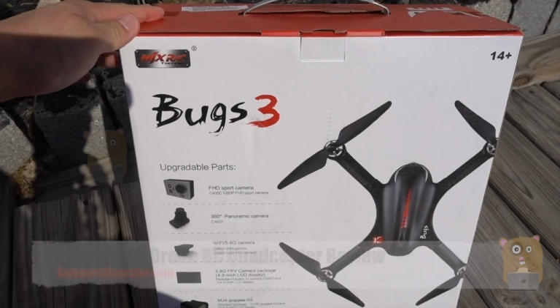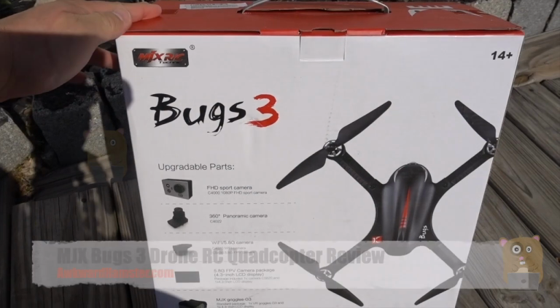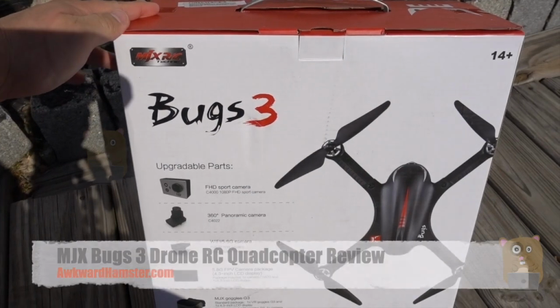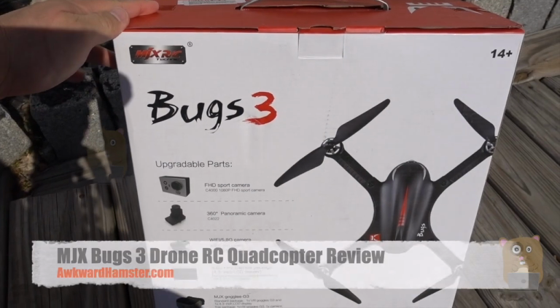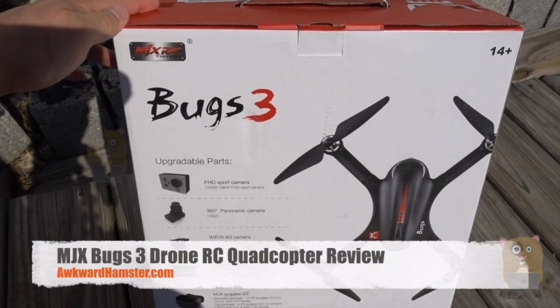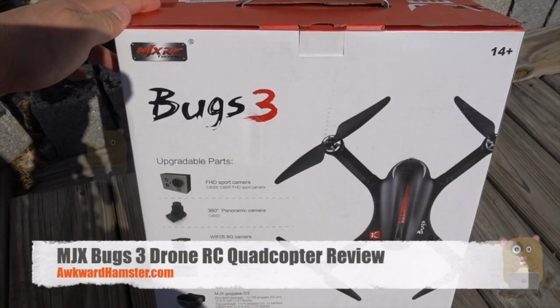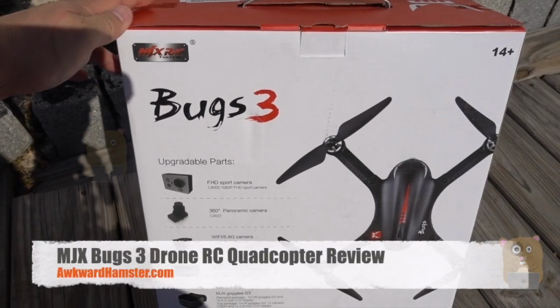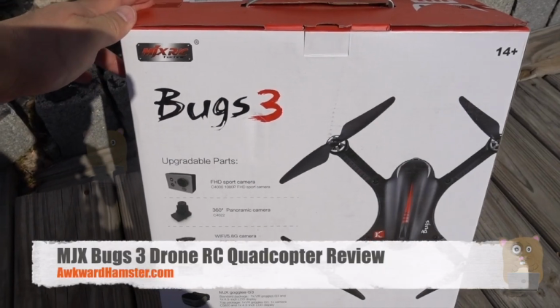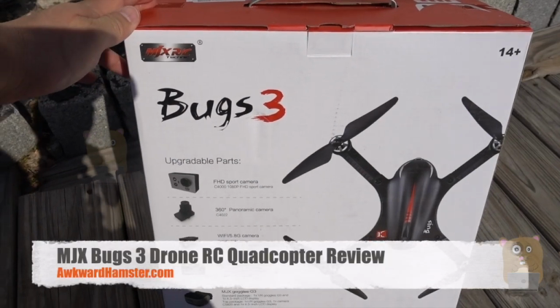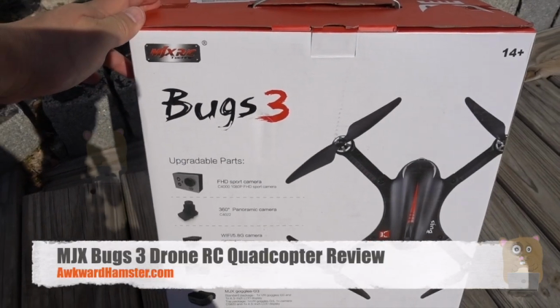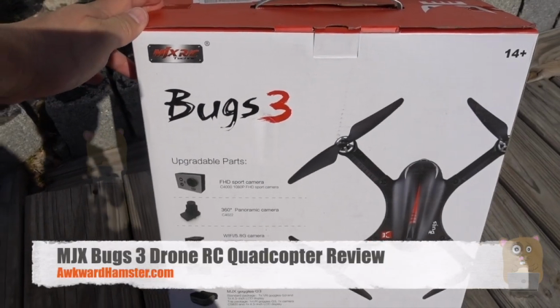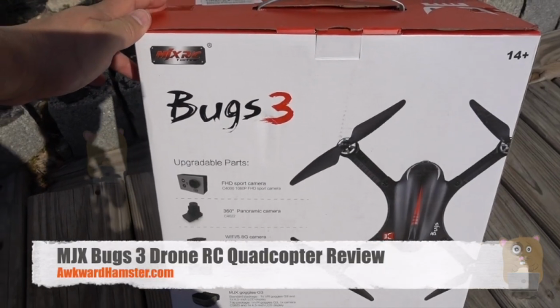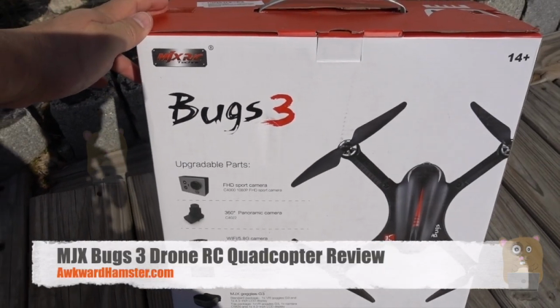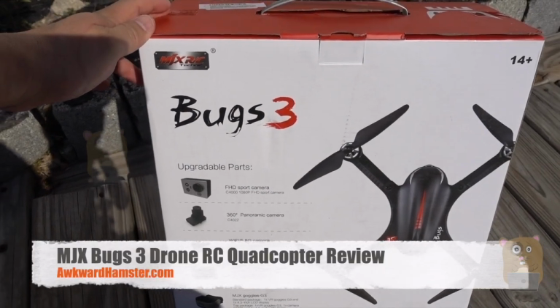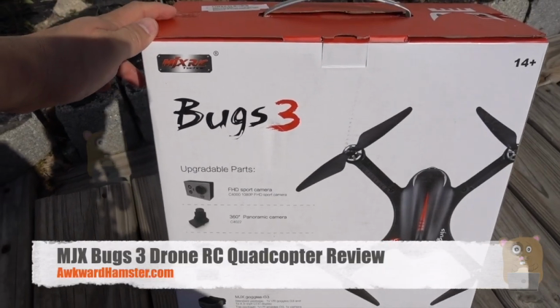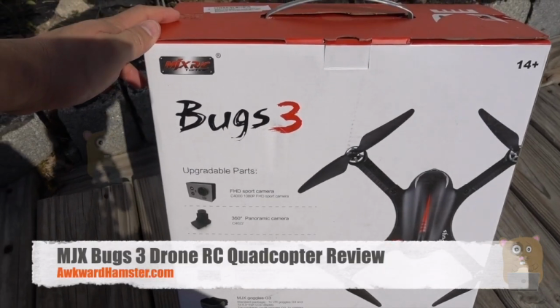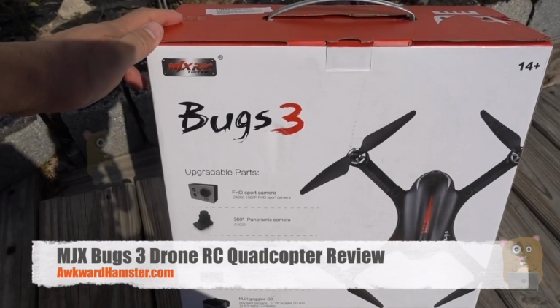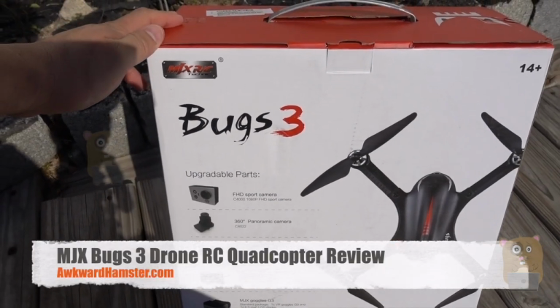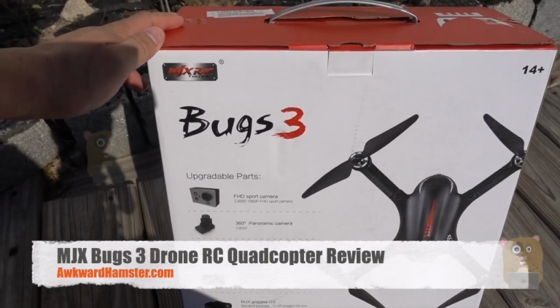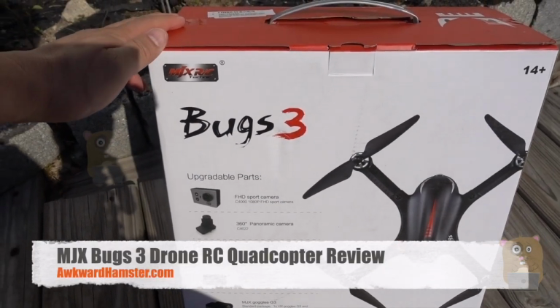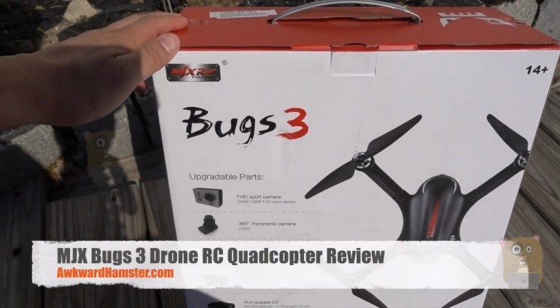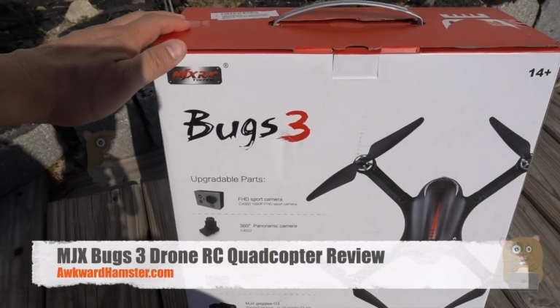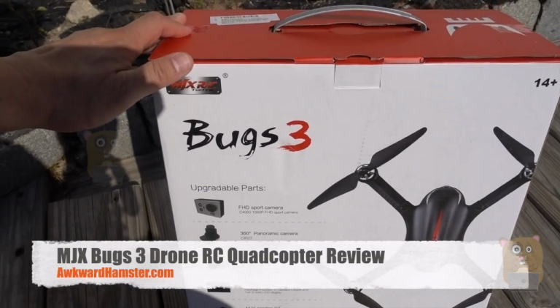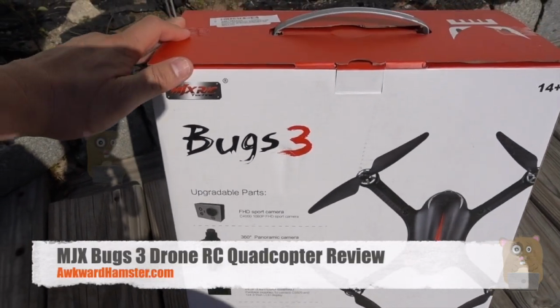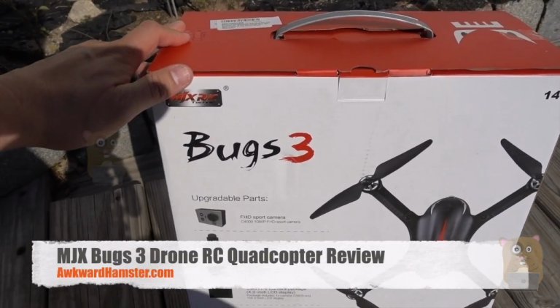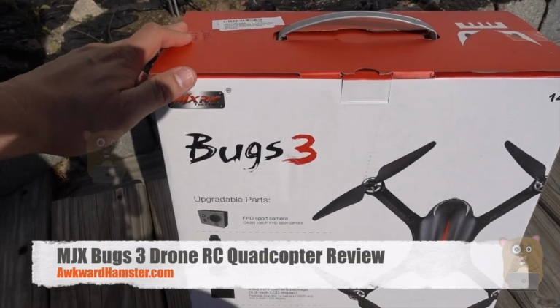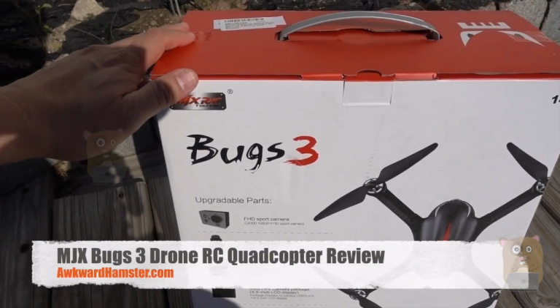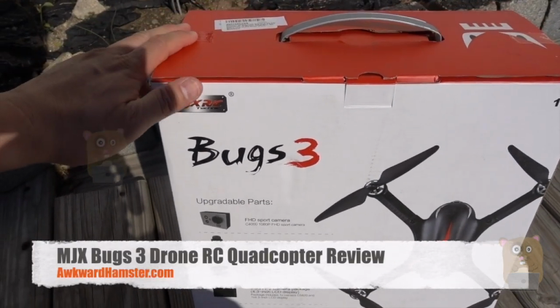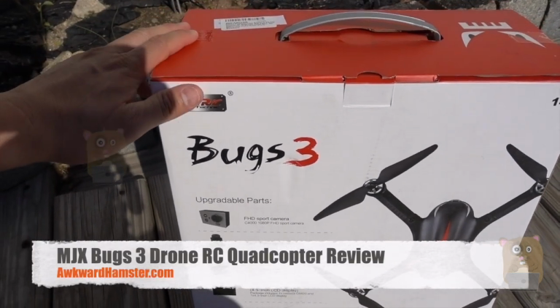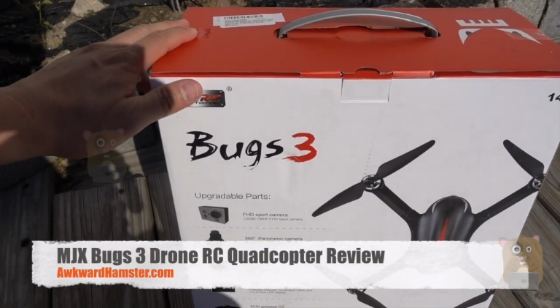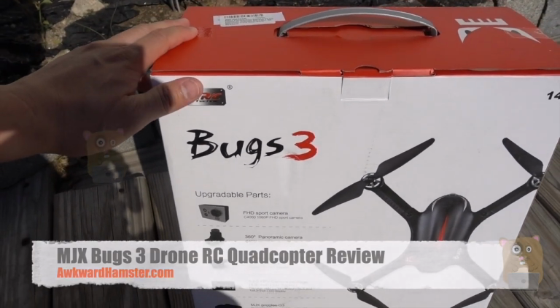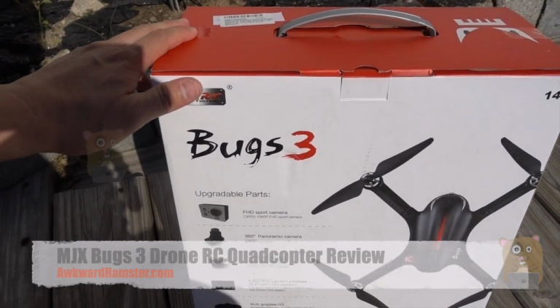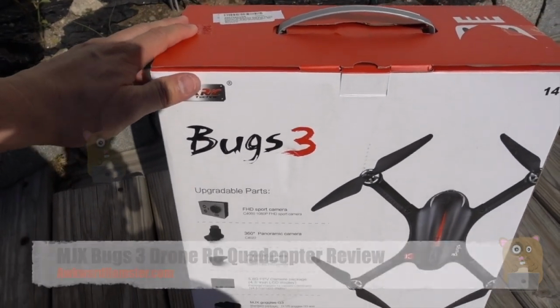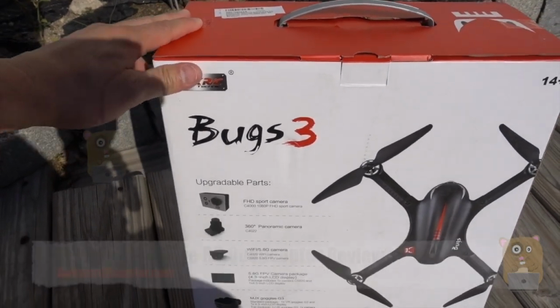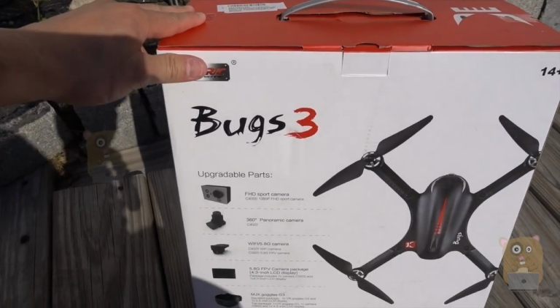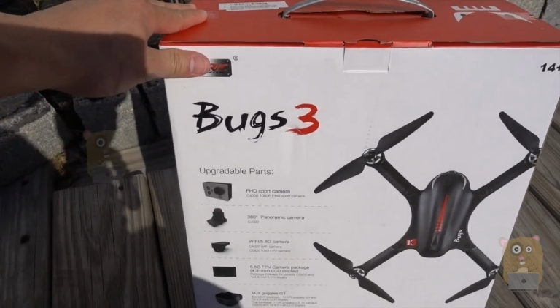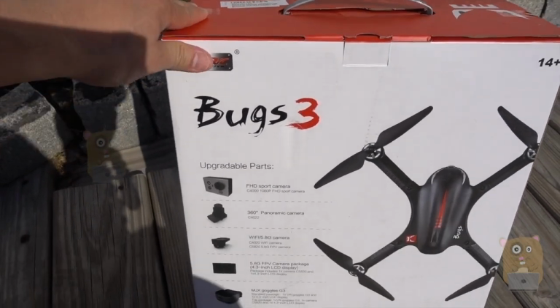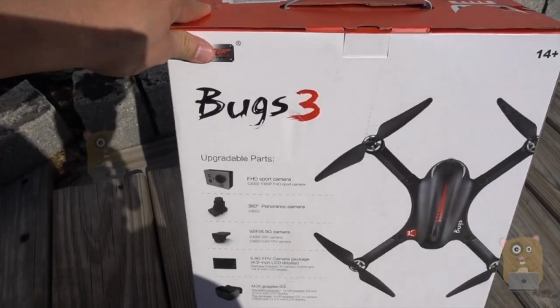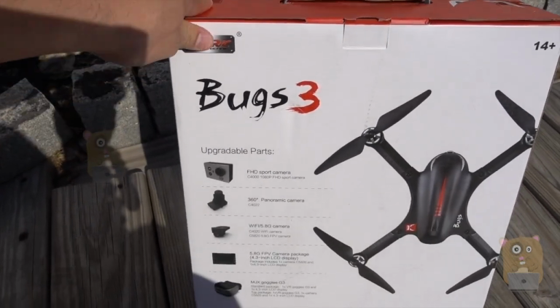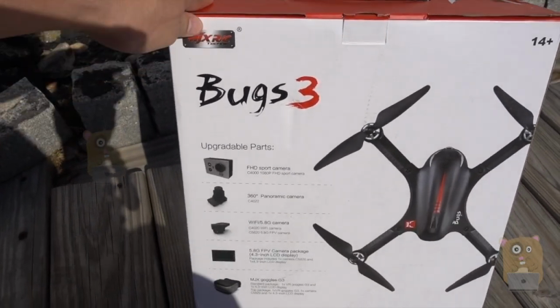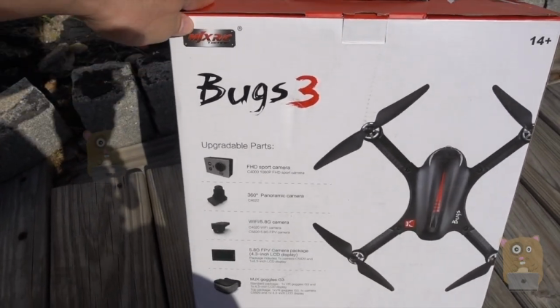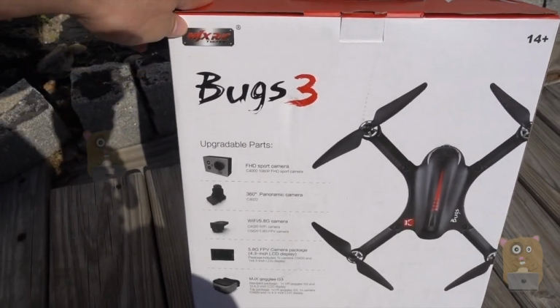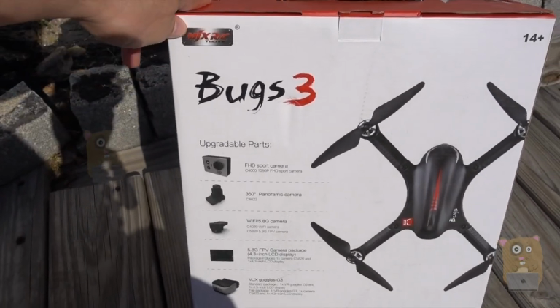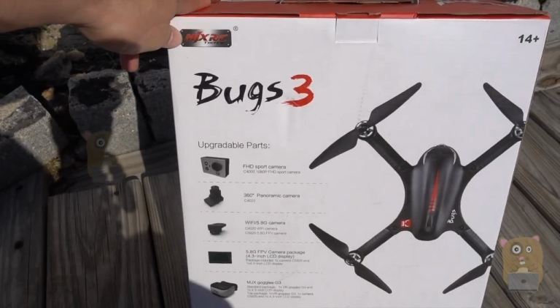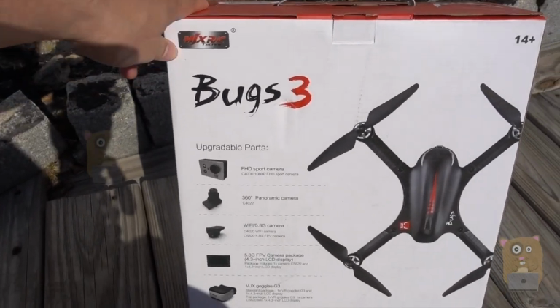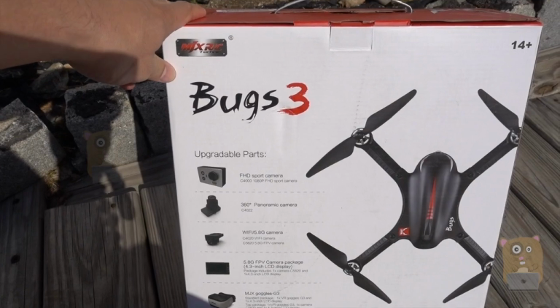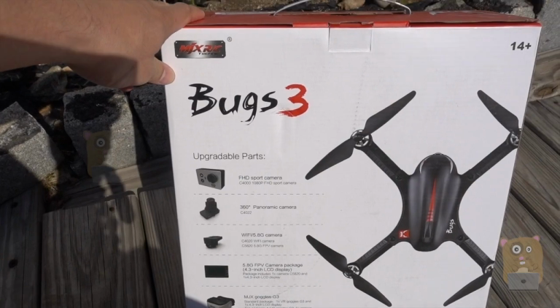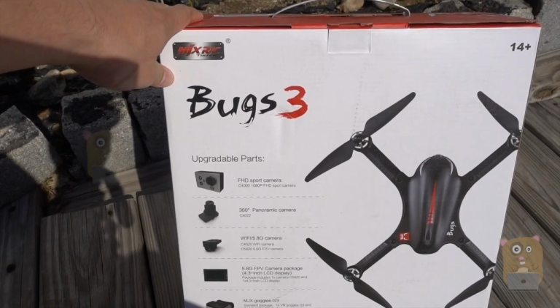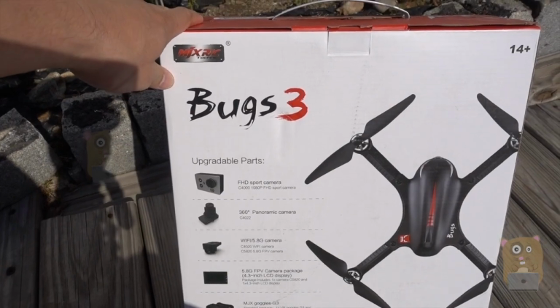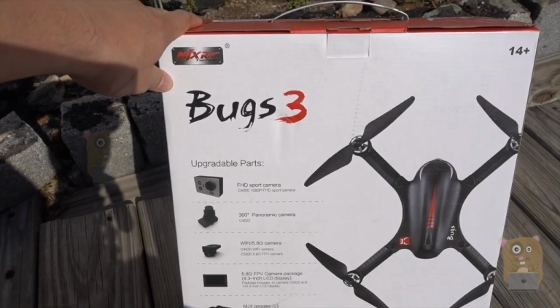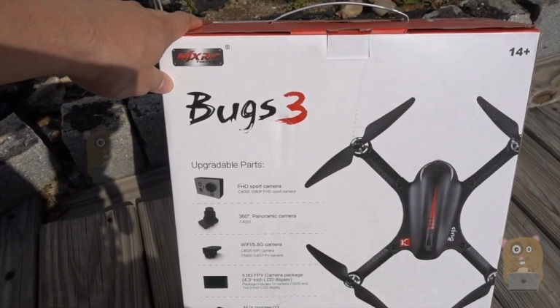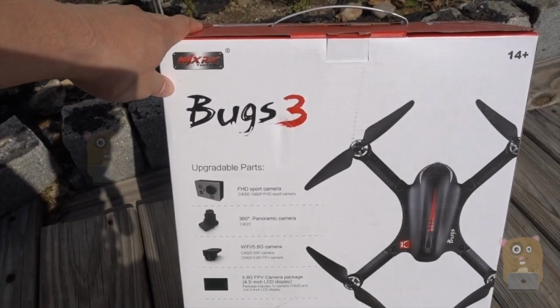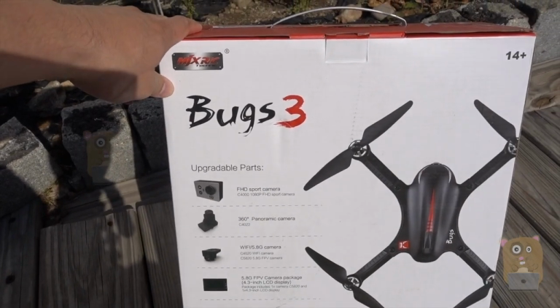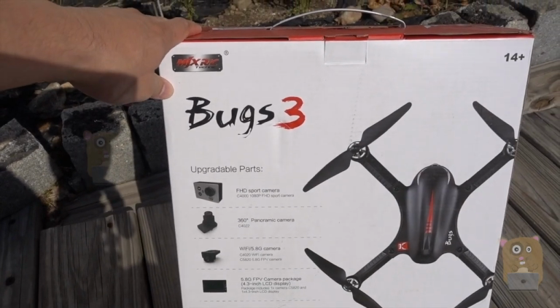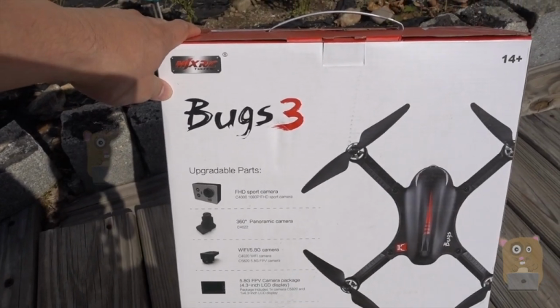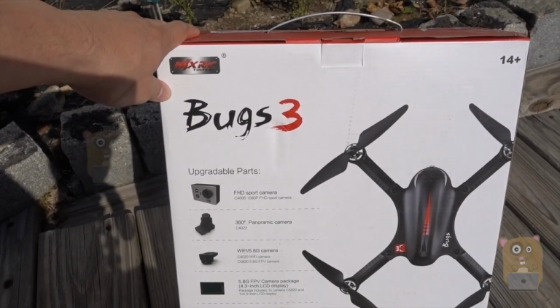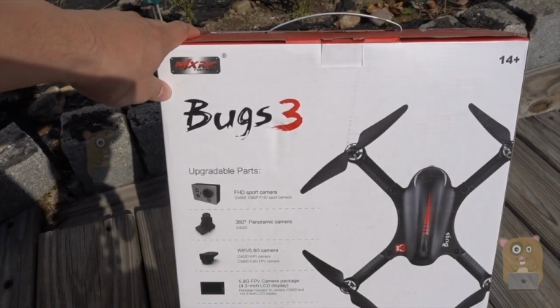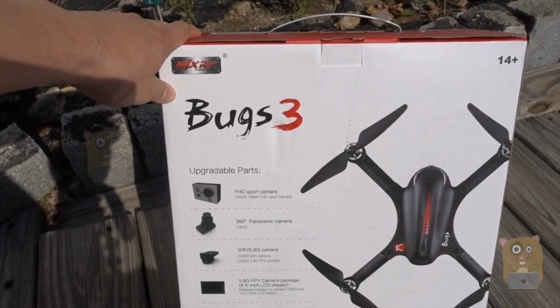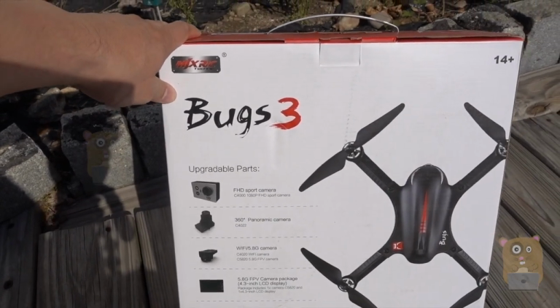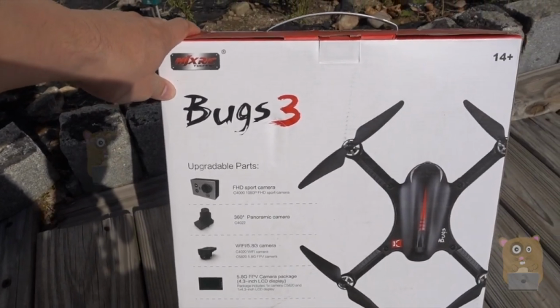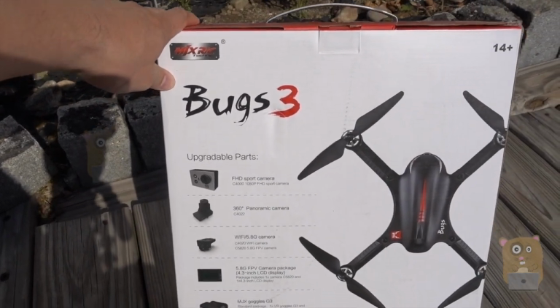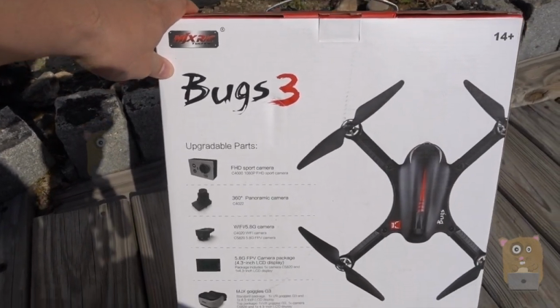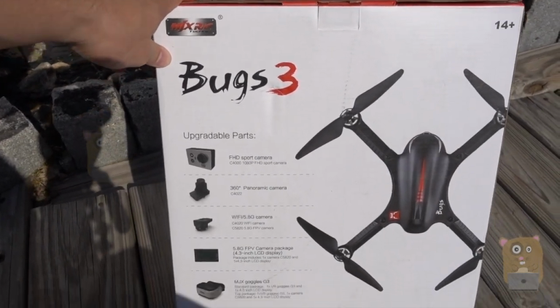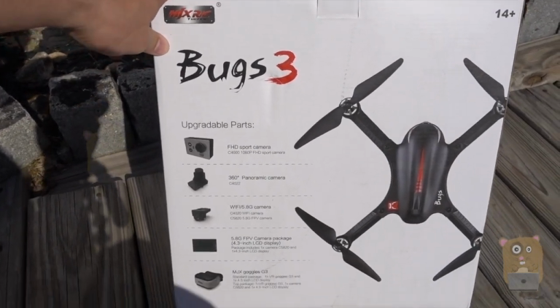Hi, welcome to GoAmster. Today I'll be taking a look at this RZ-Town brushless quadcopter. This is the Bugs 3 drone.